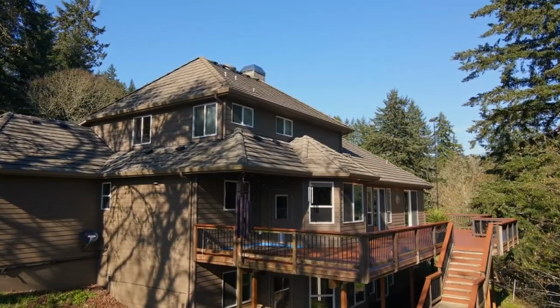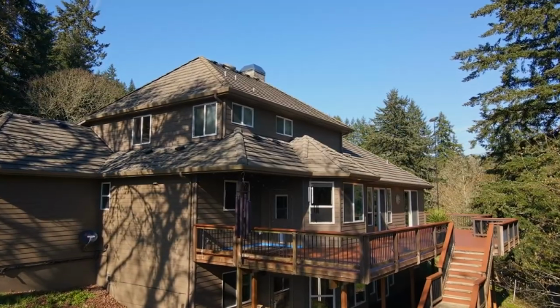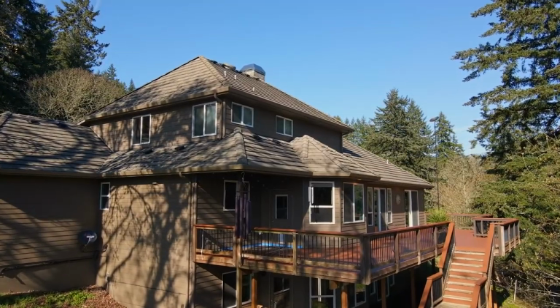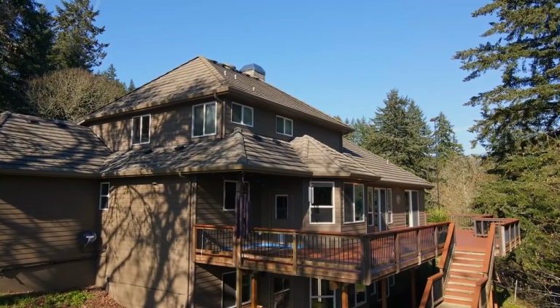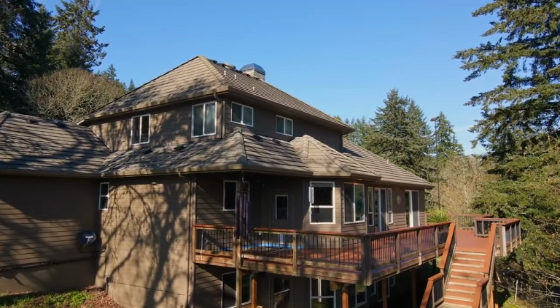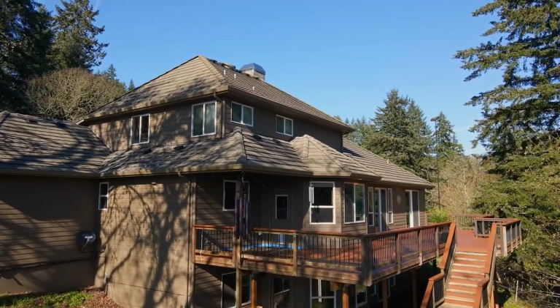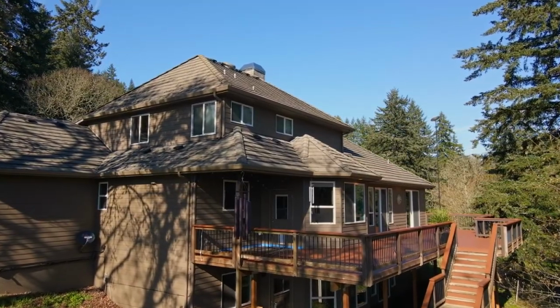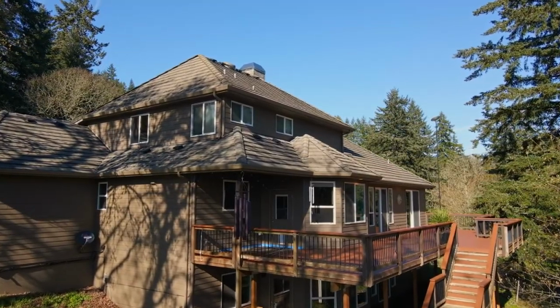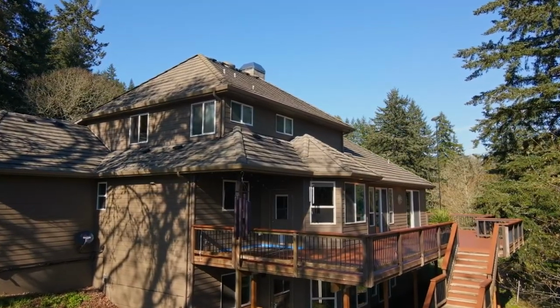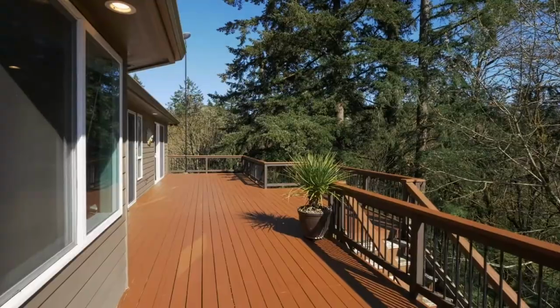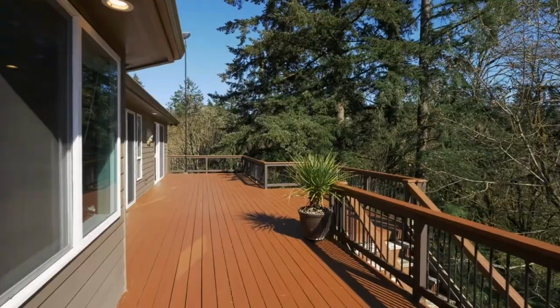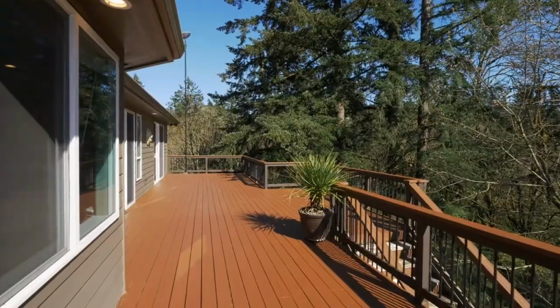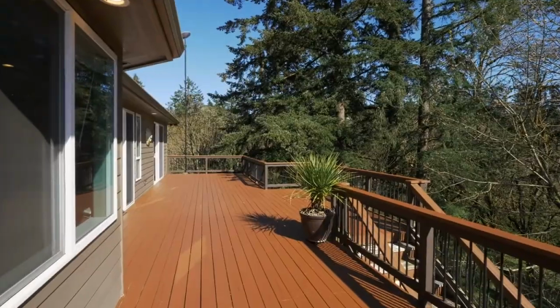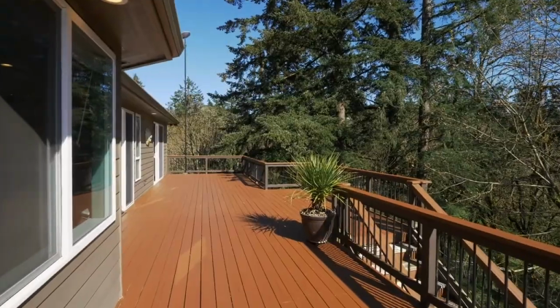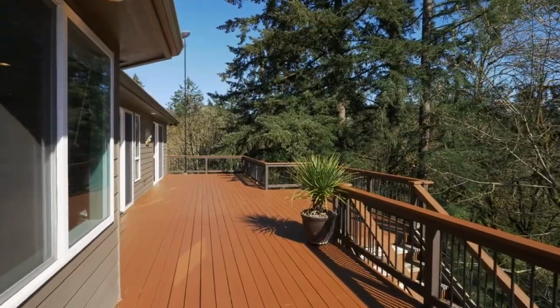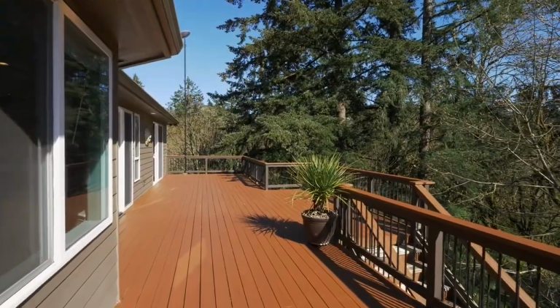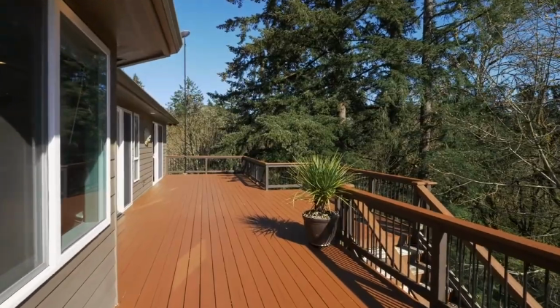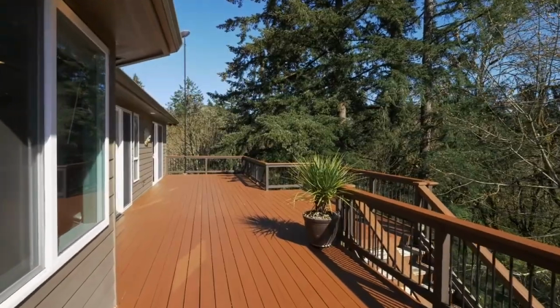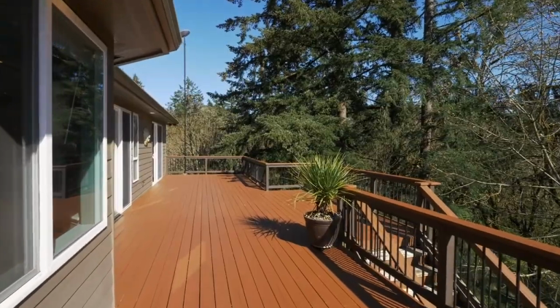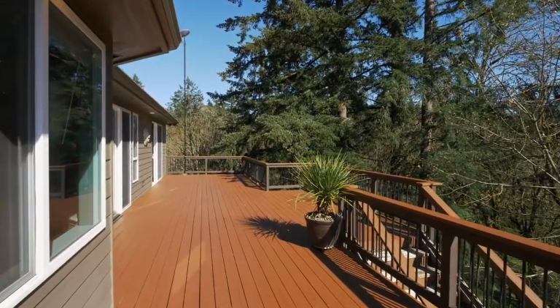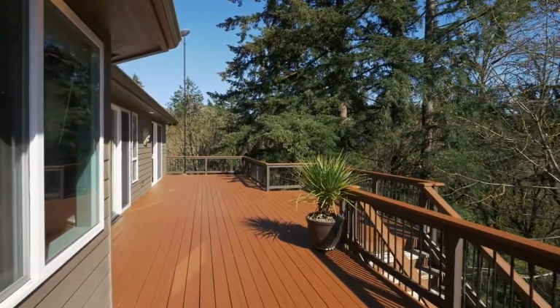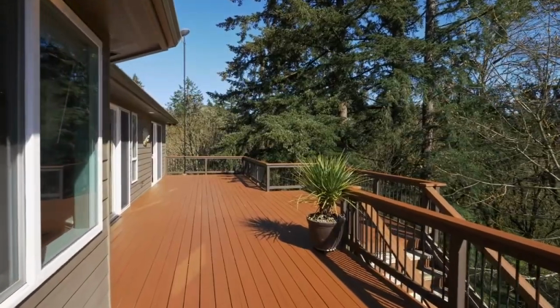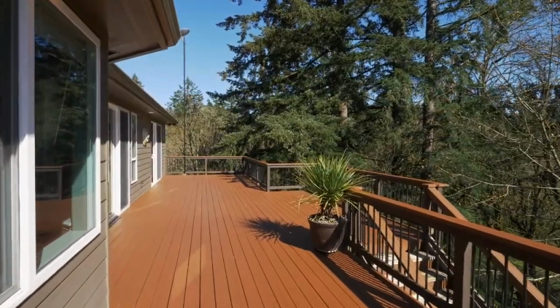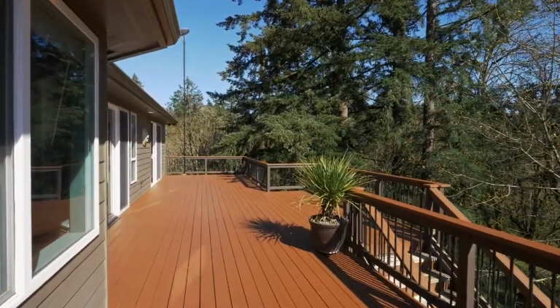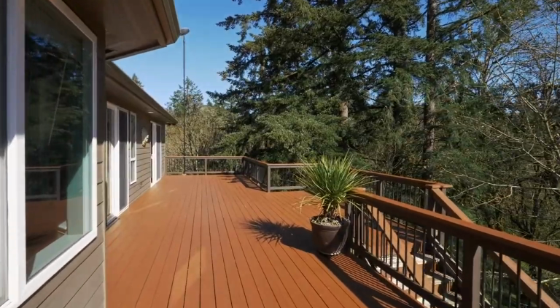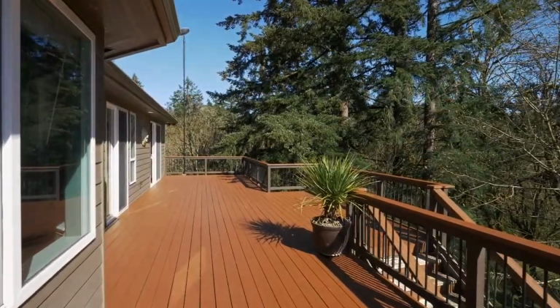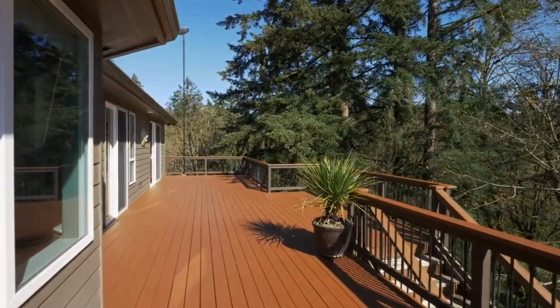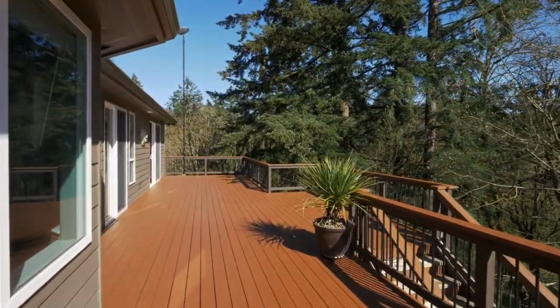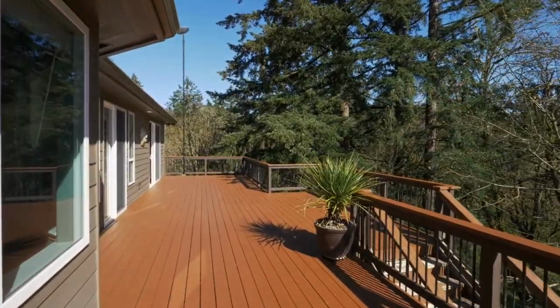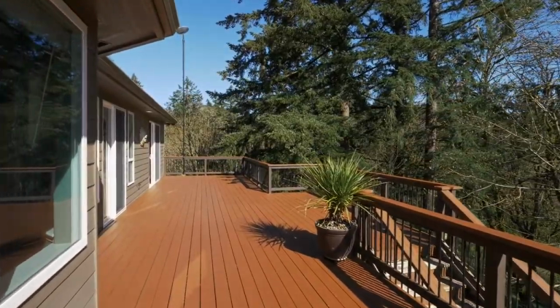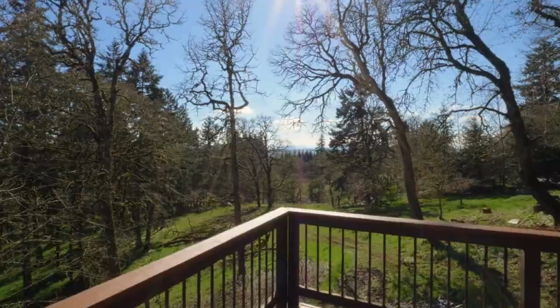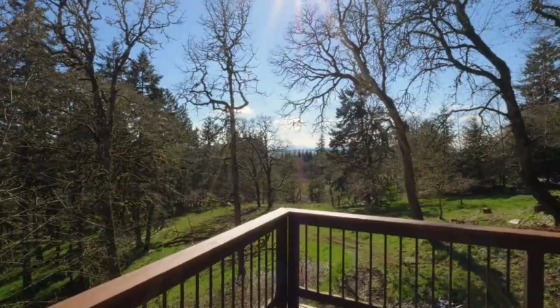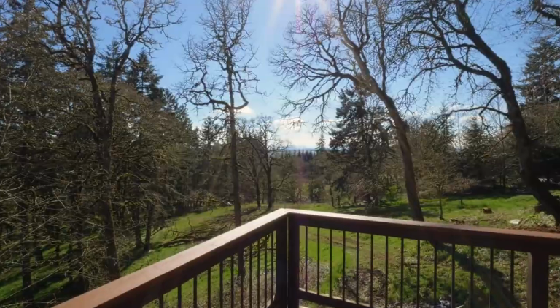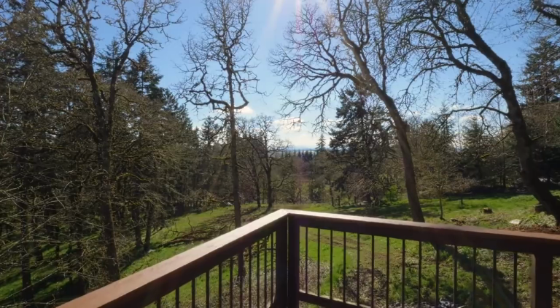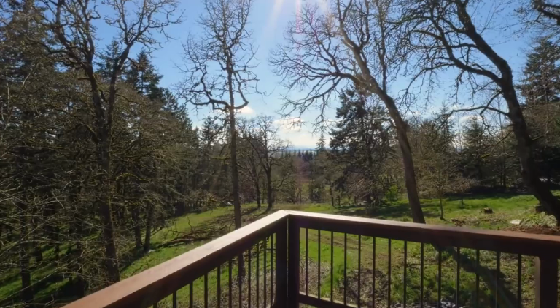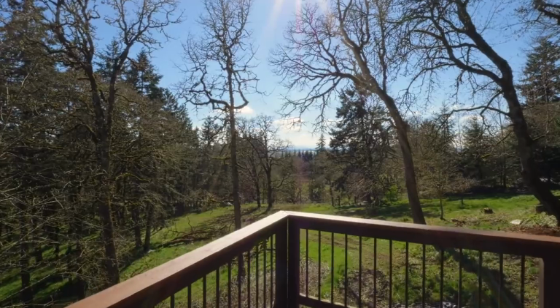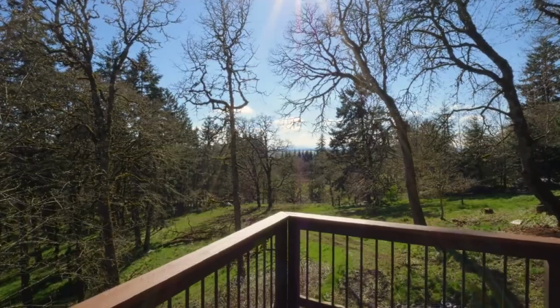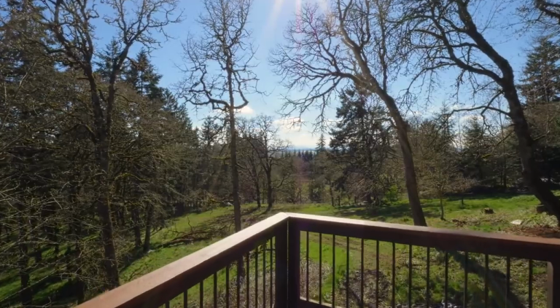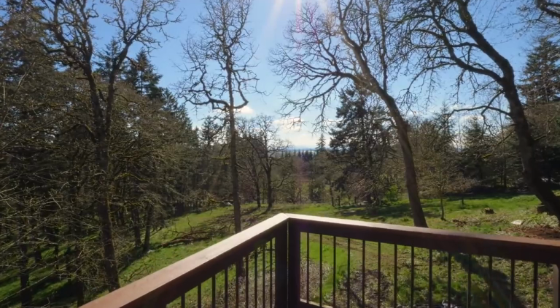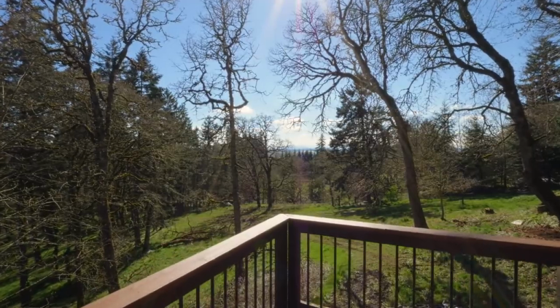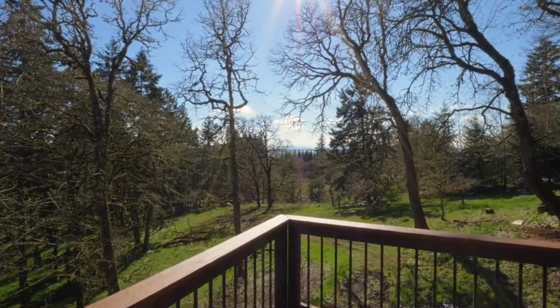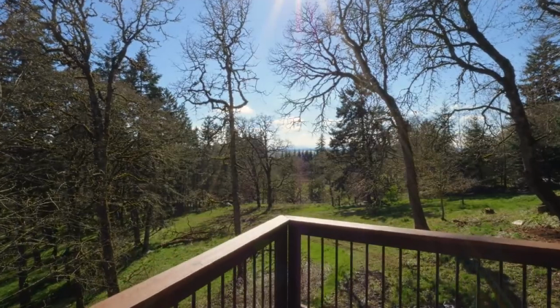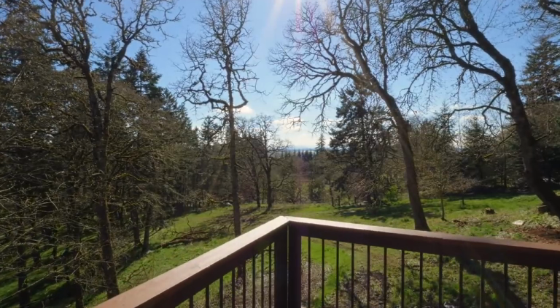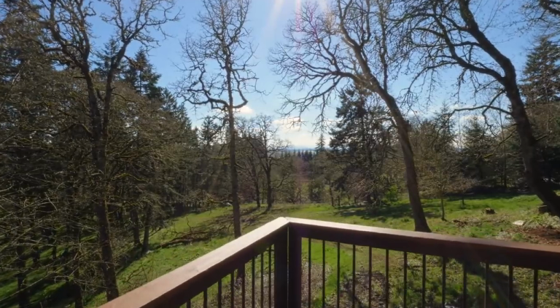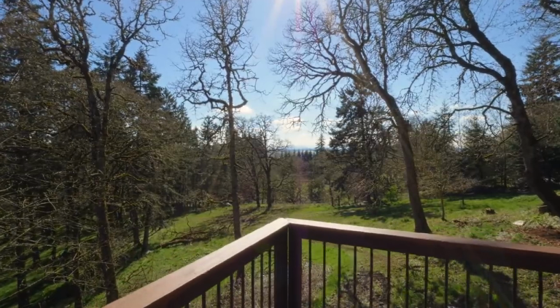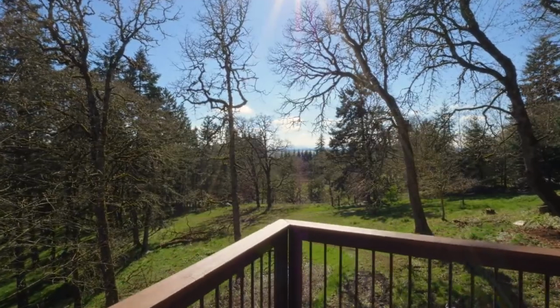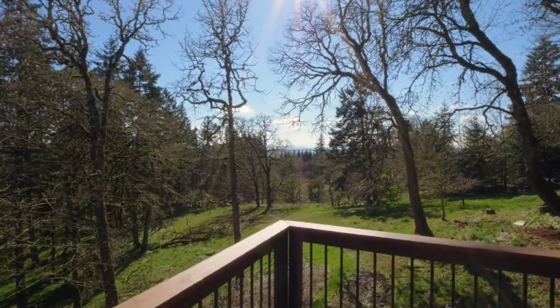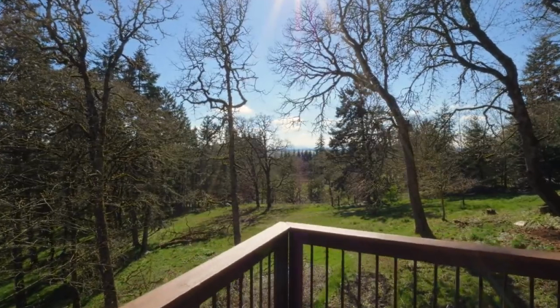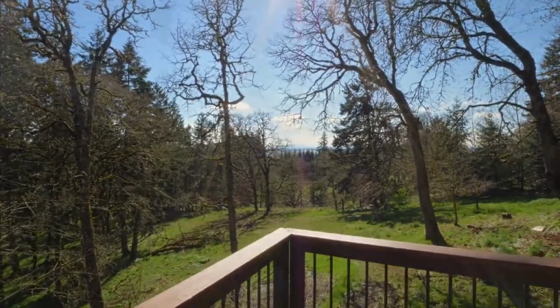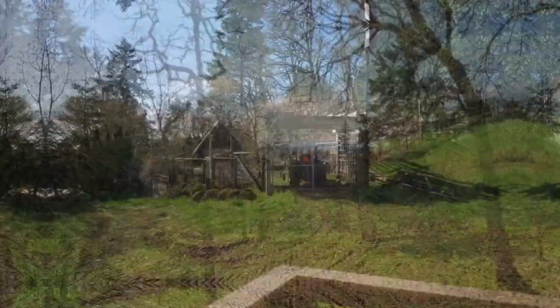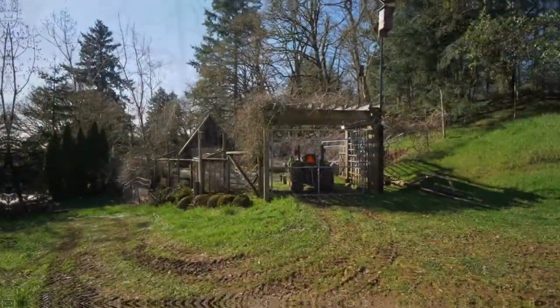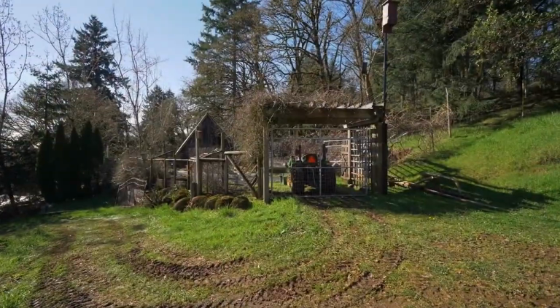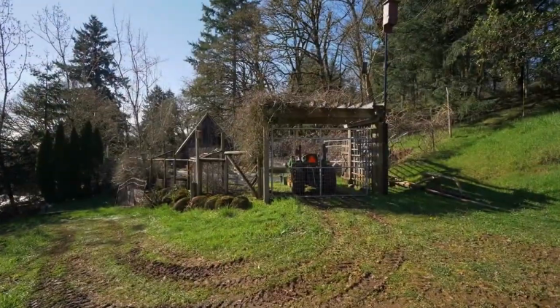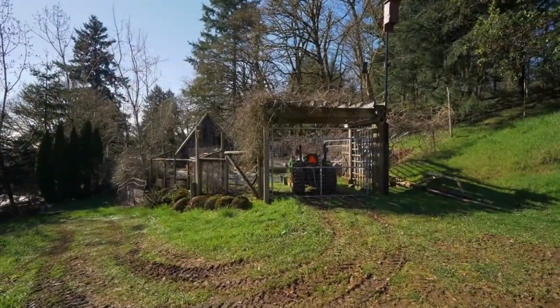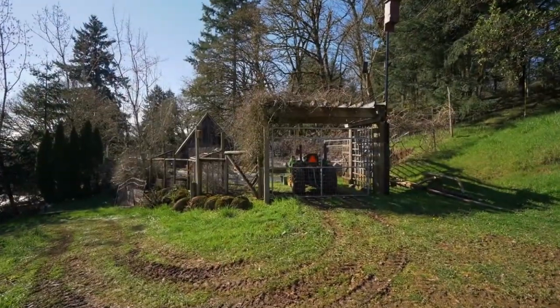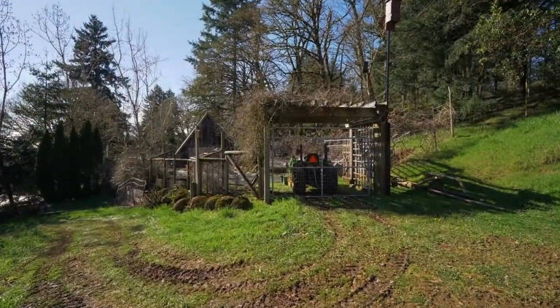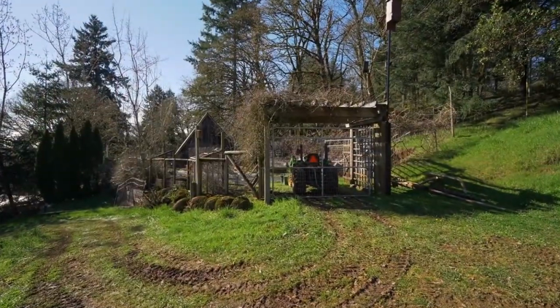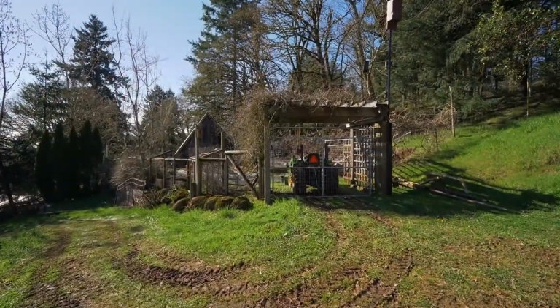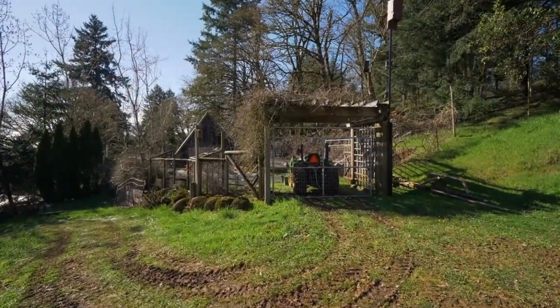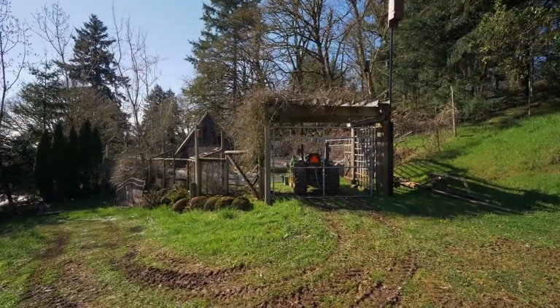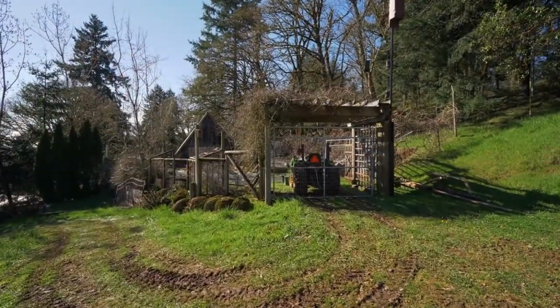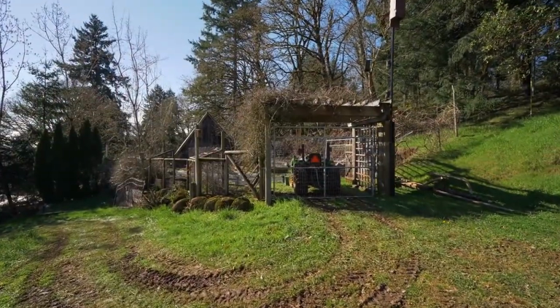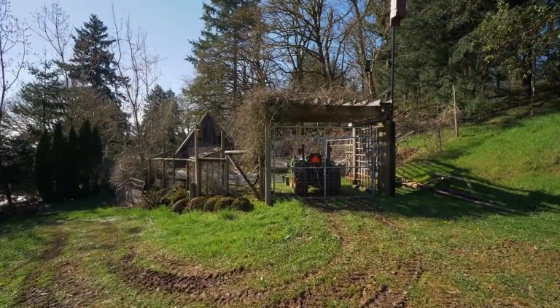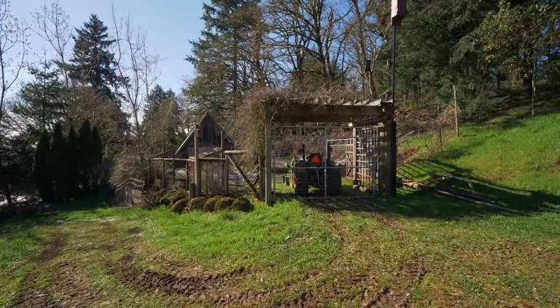The large deck also has easy access to the ground level where you can explore, relax or tend to your garden.